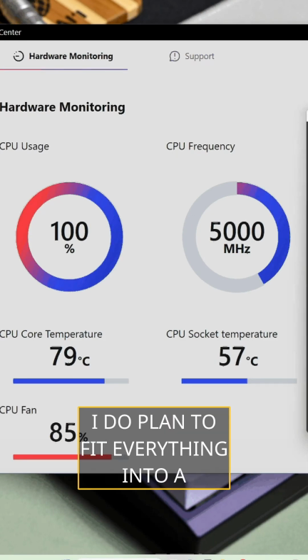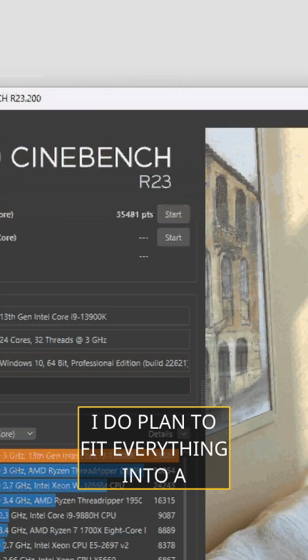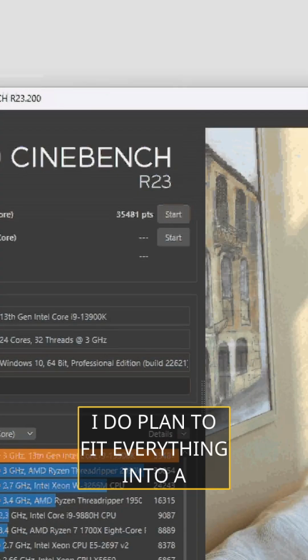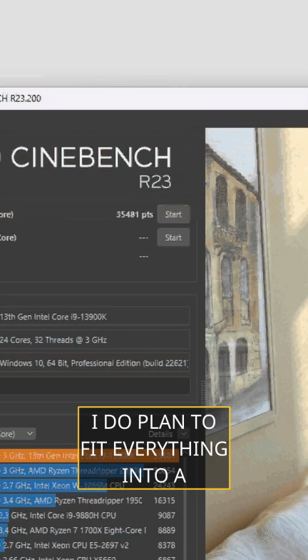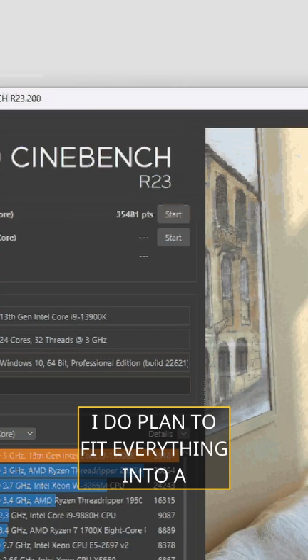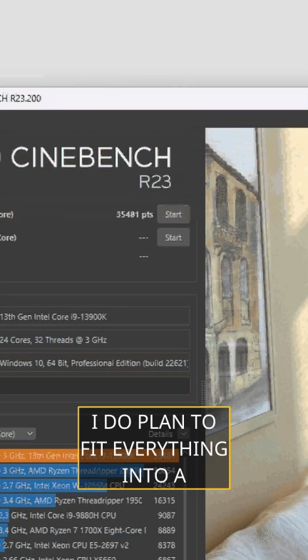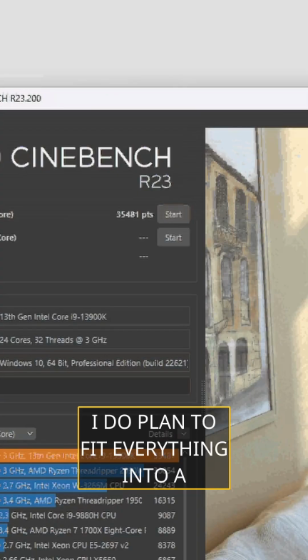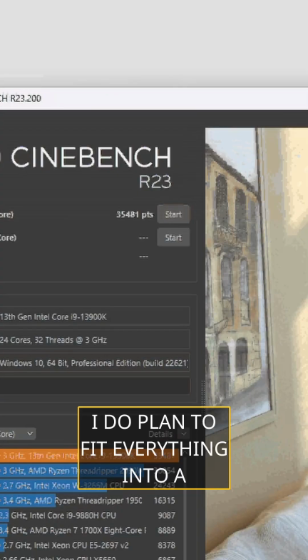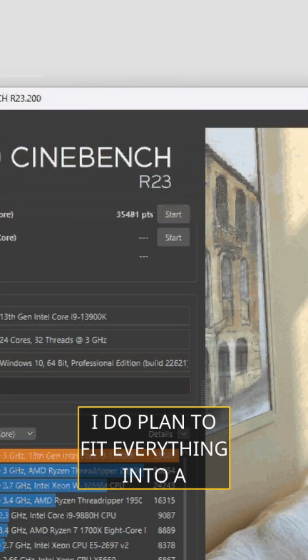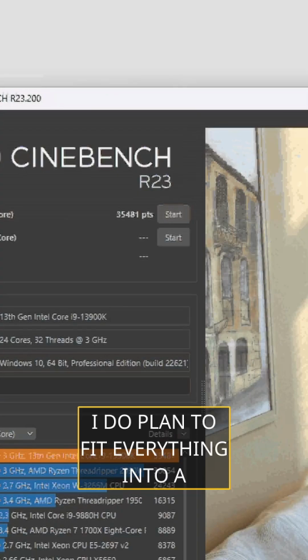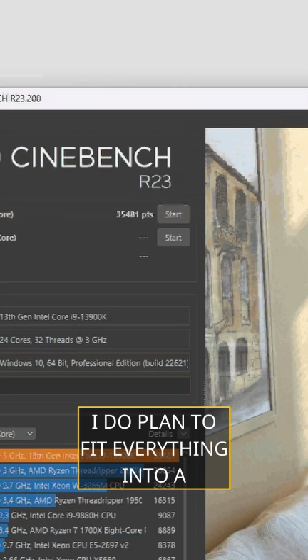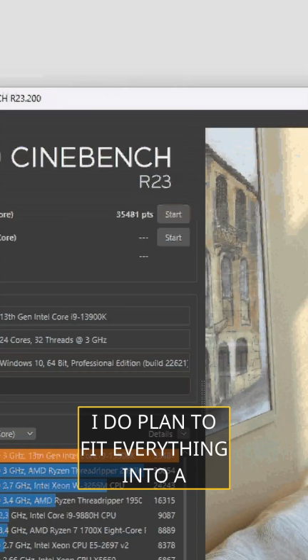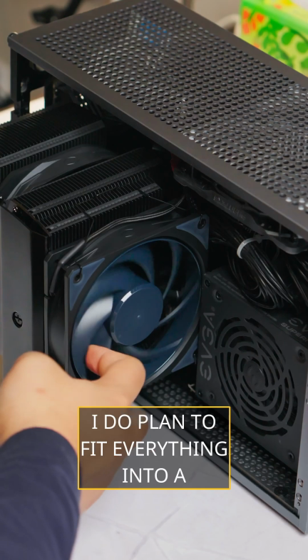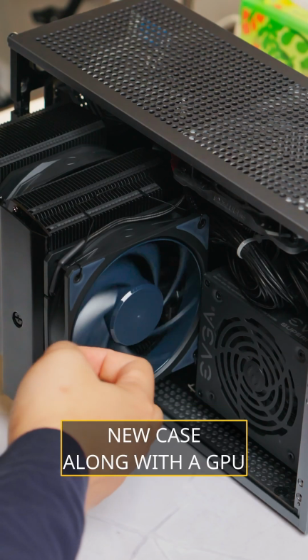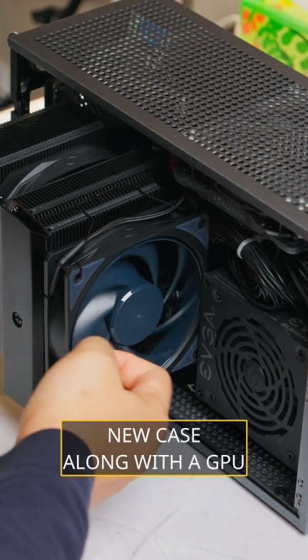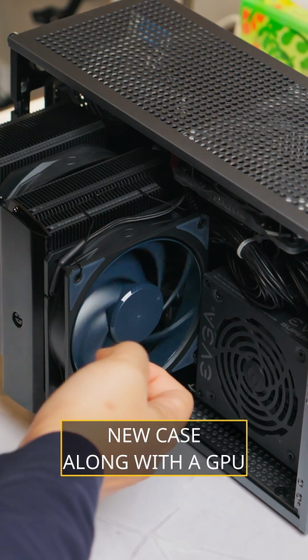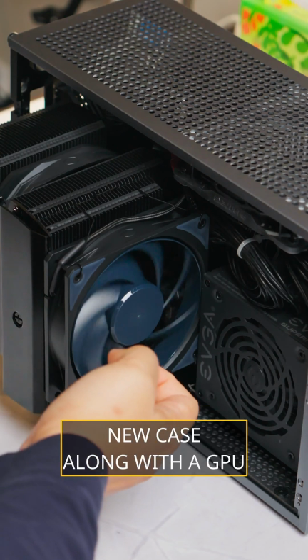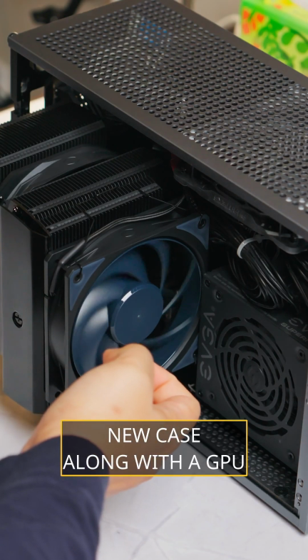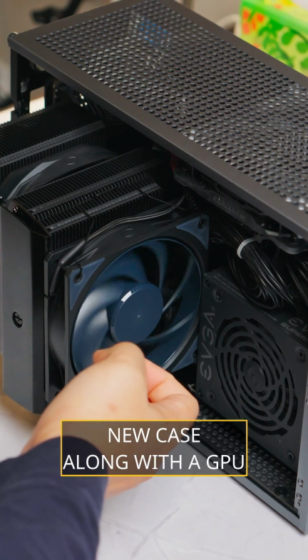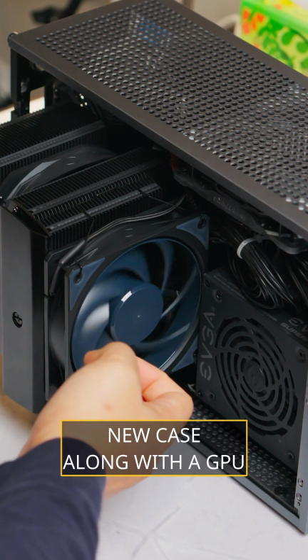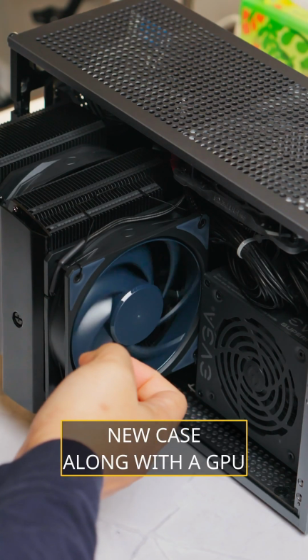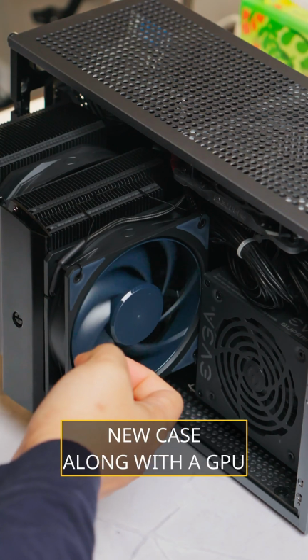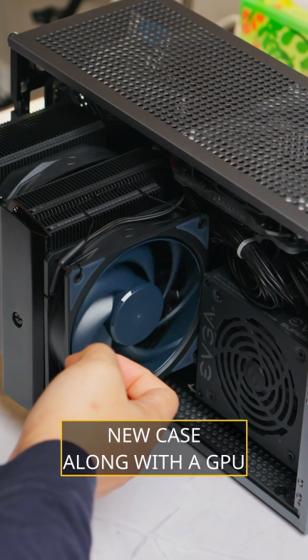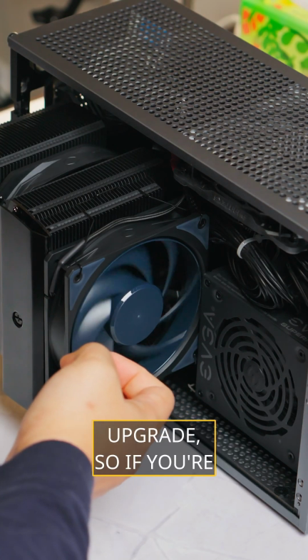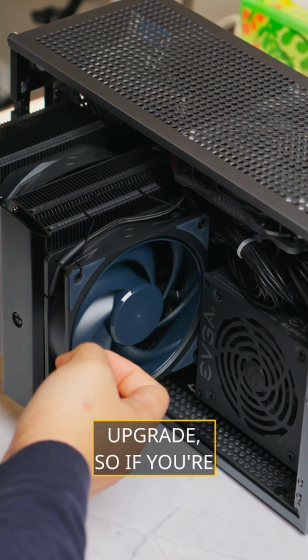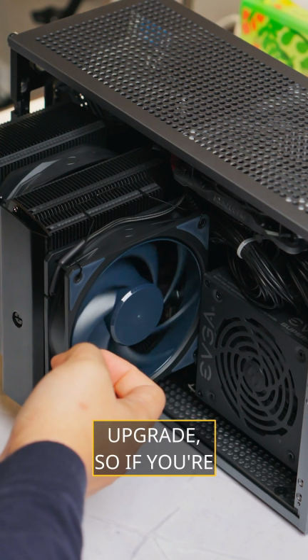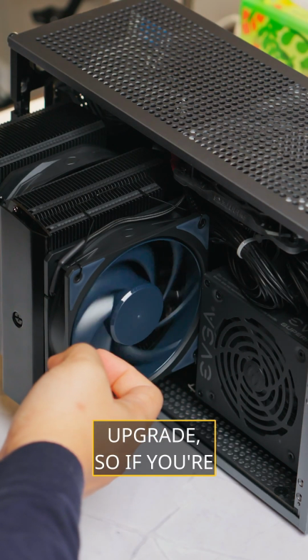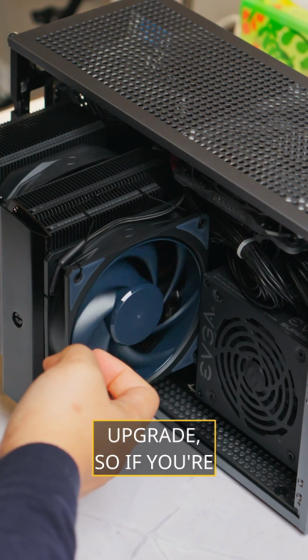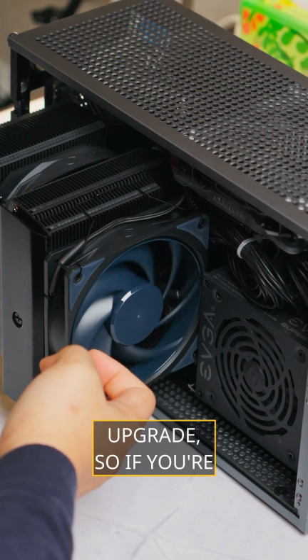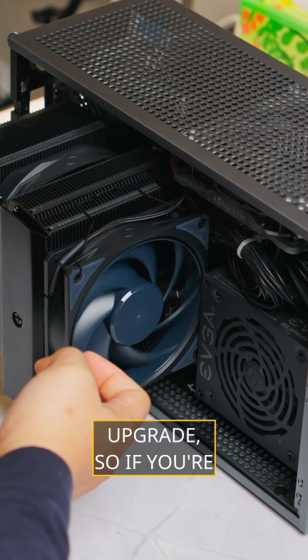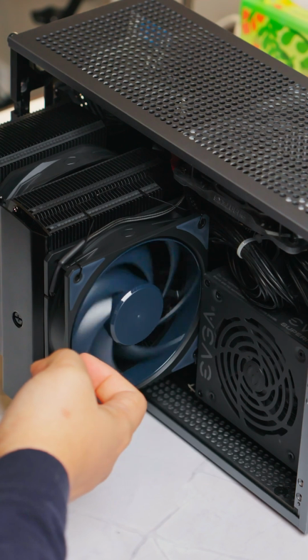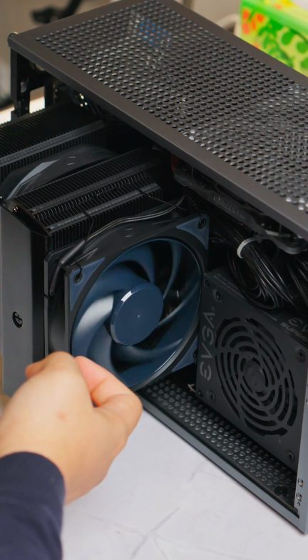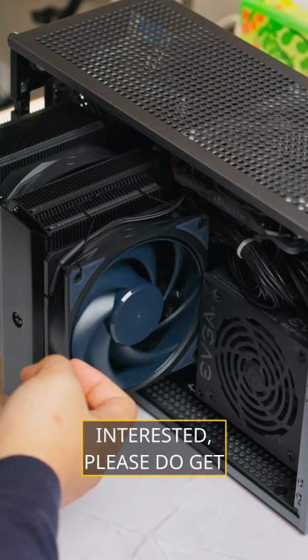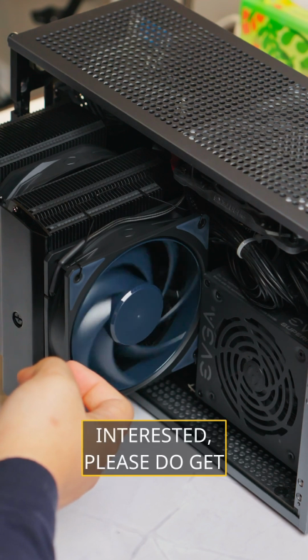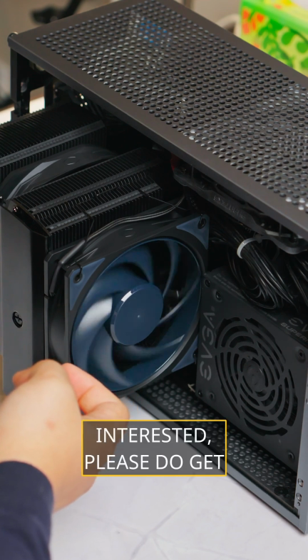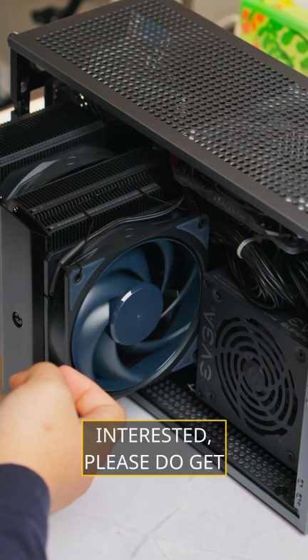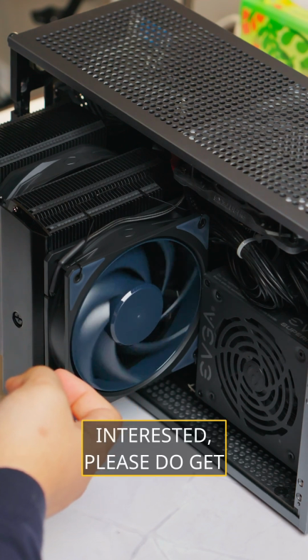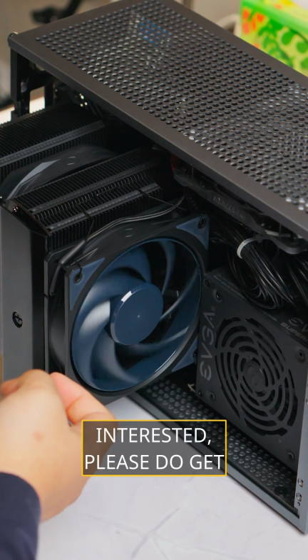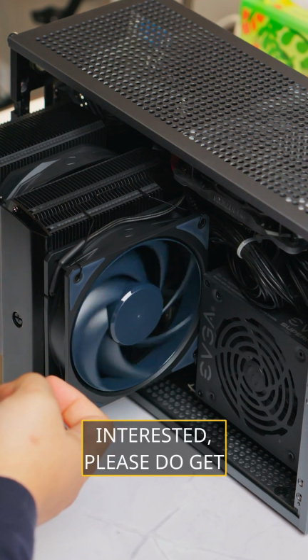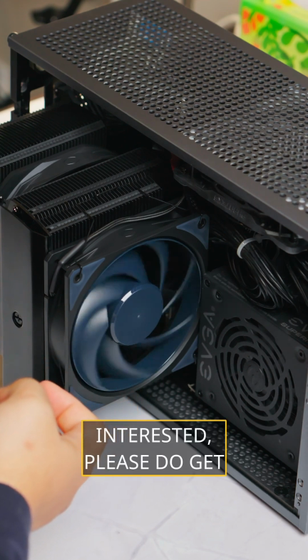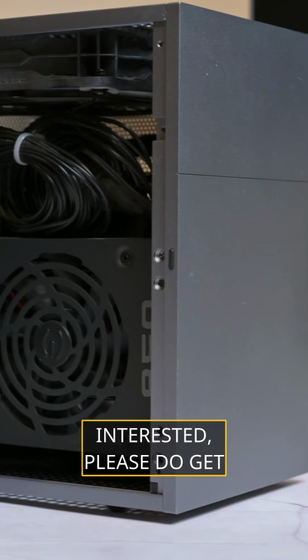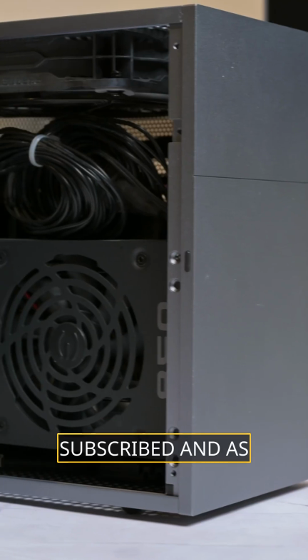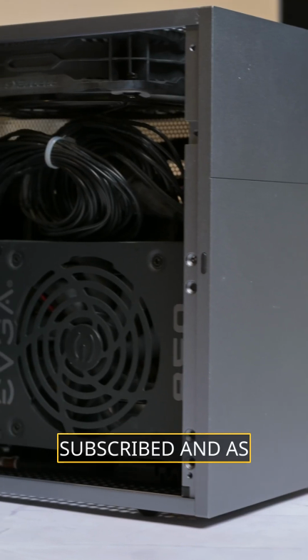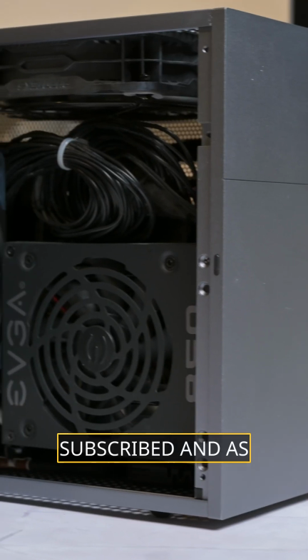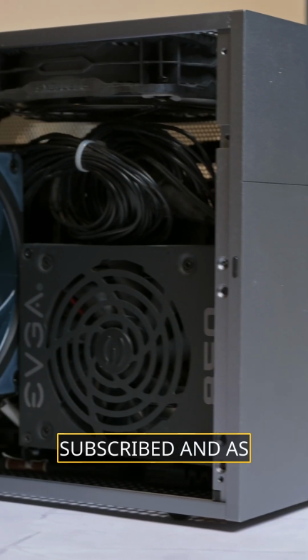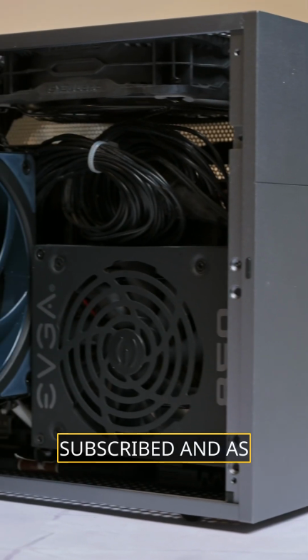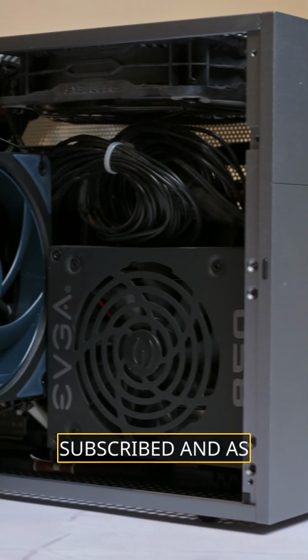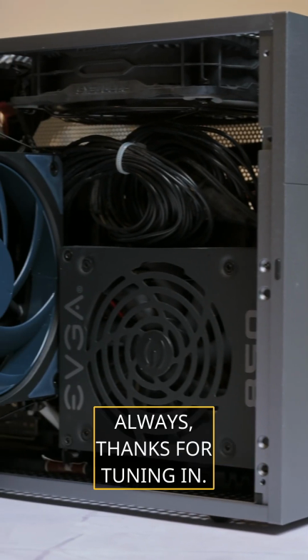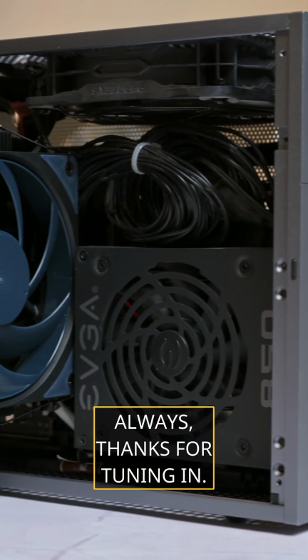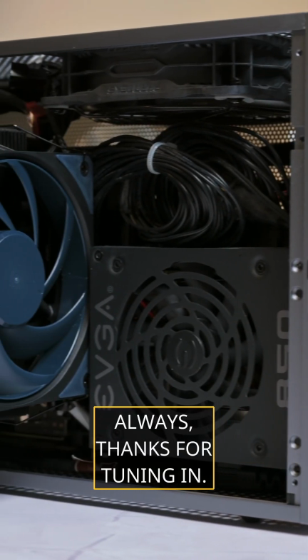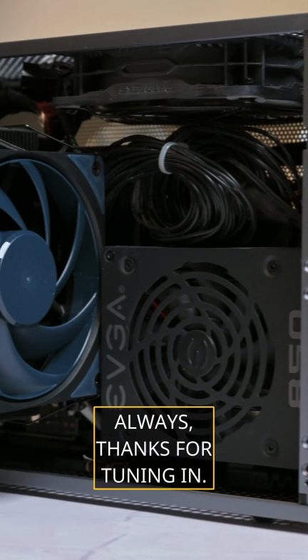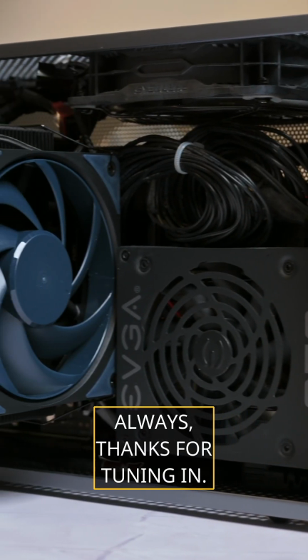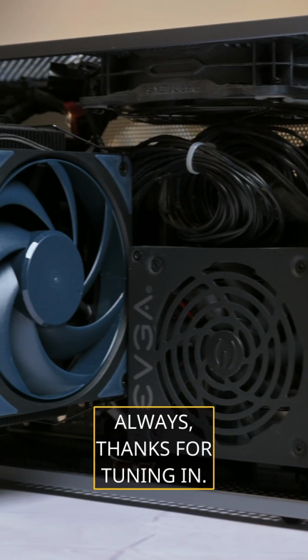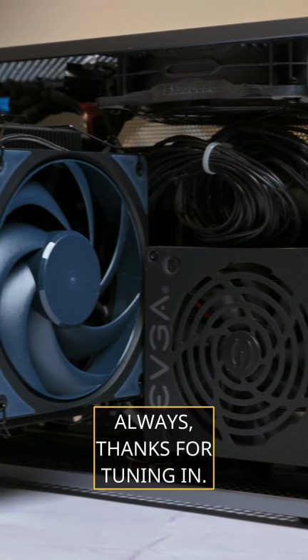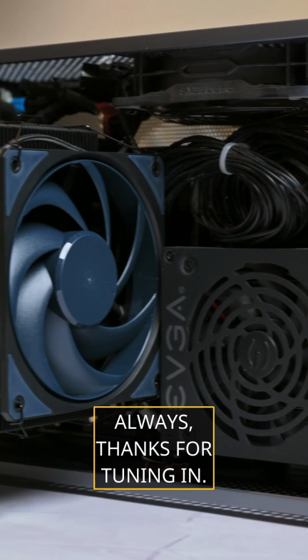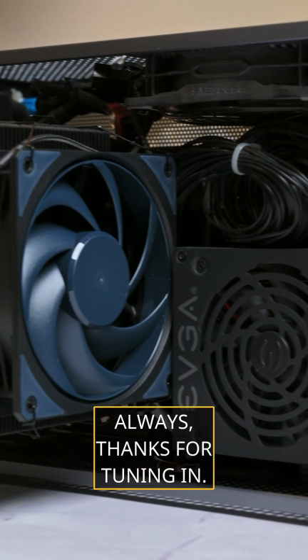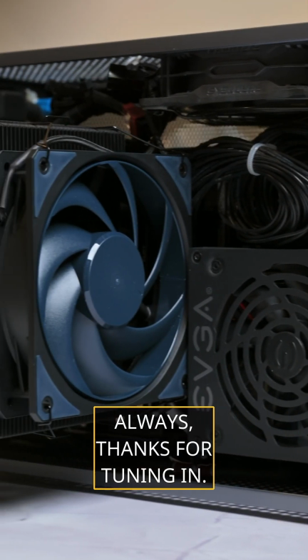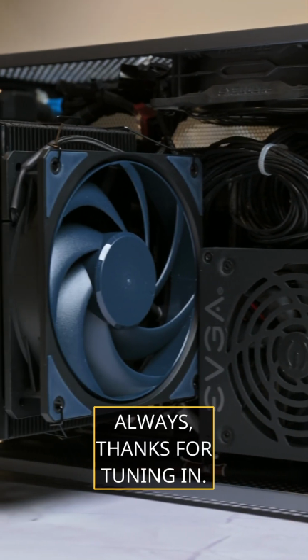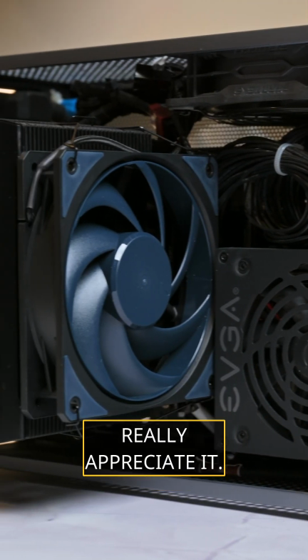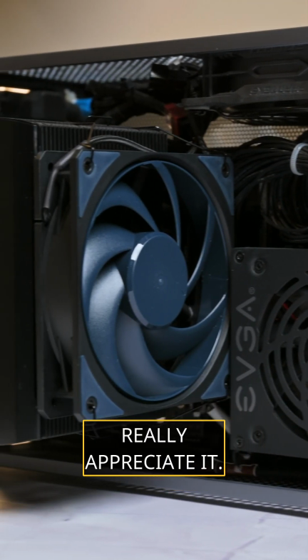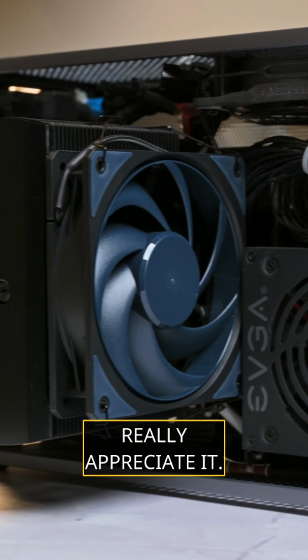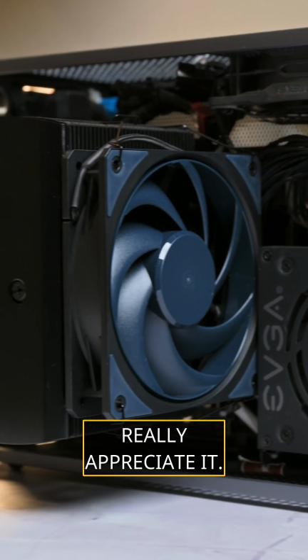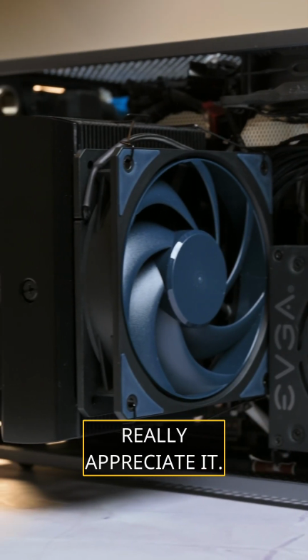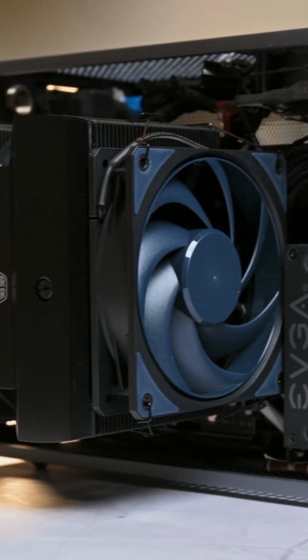I do plan to fit everything into a new case along with a GPU upgrade, so if you're interested please do get subscribed and as always thanks for tuning in, really appreciate it.